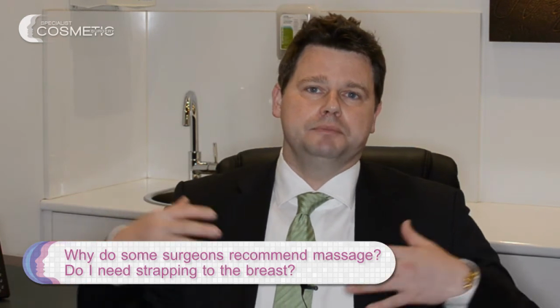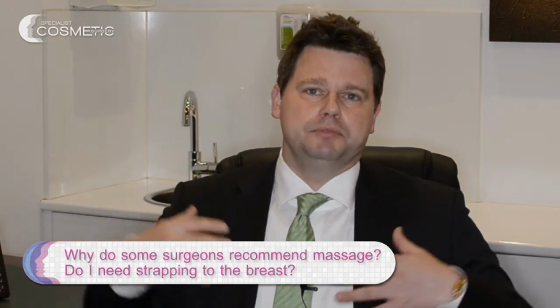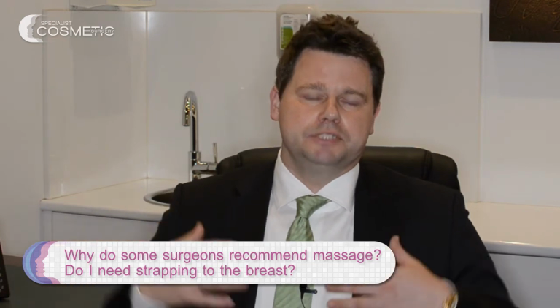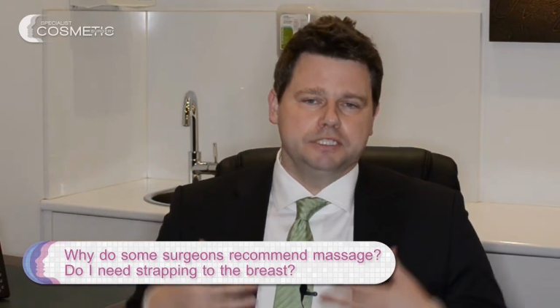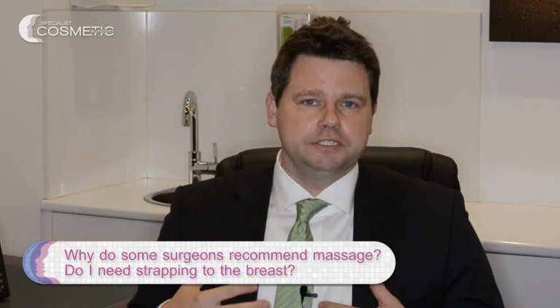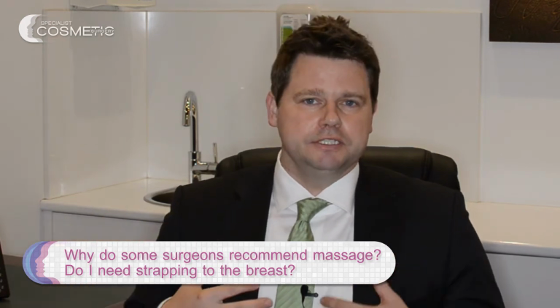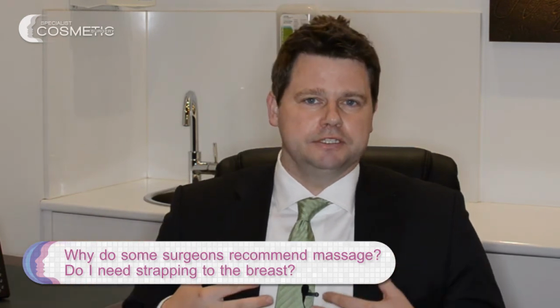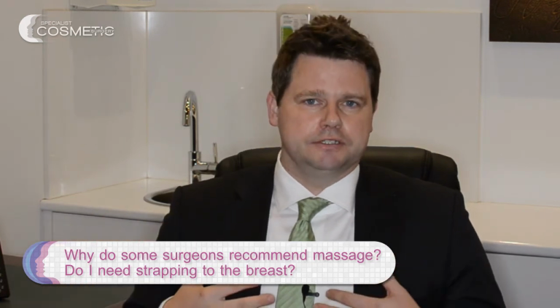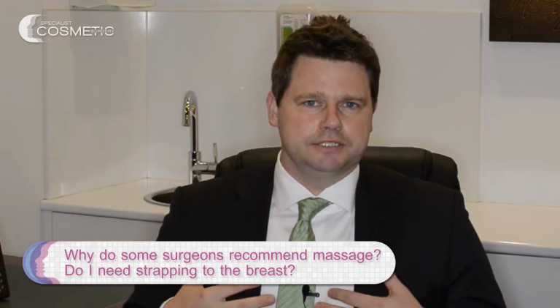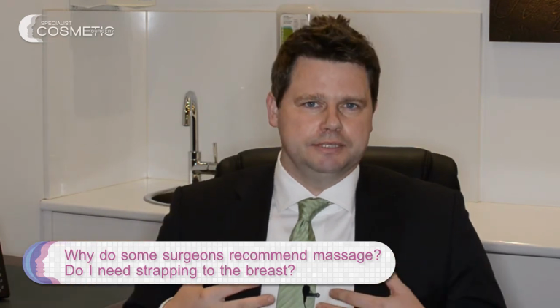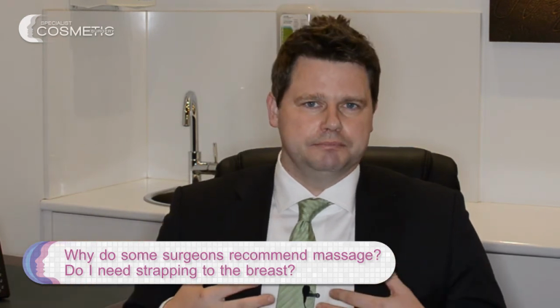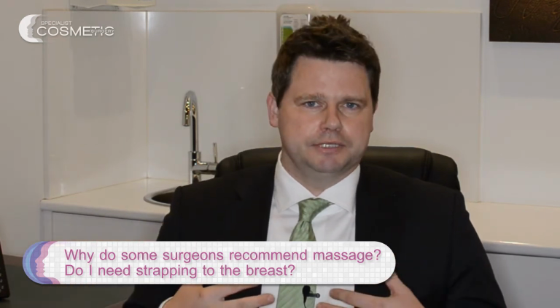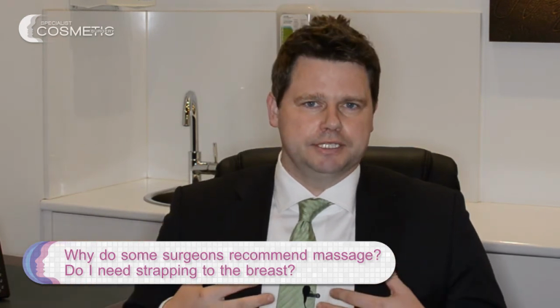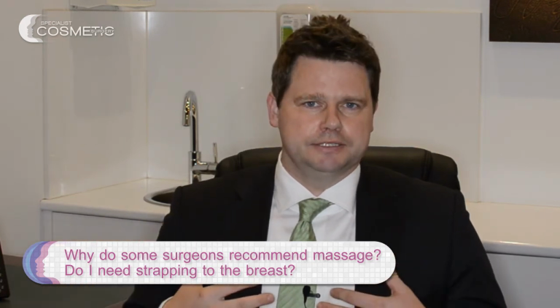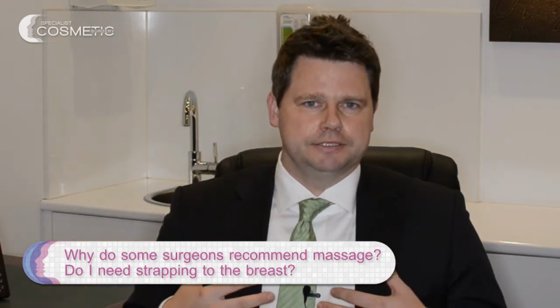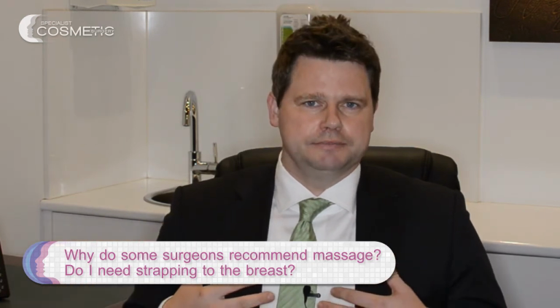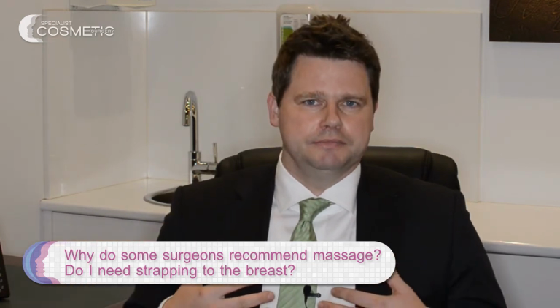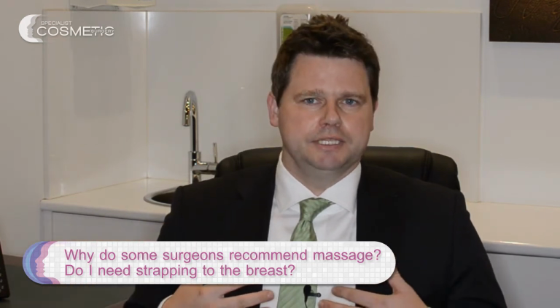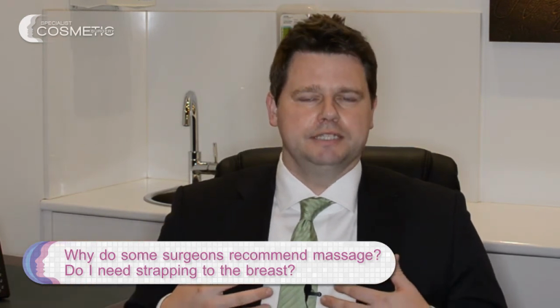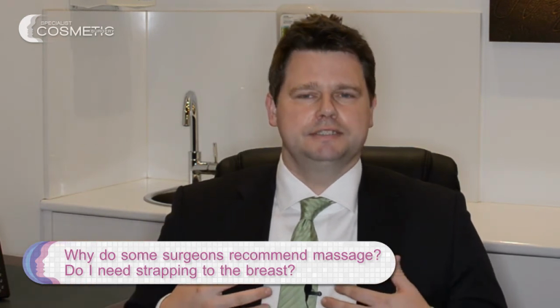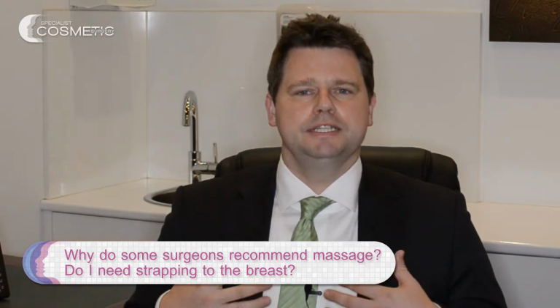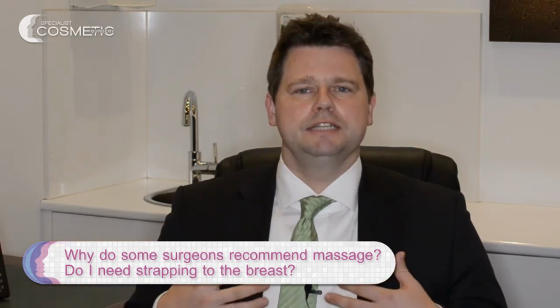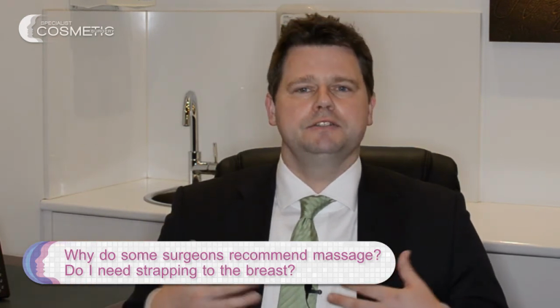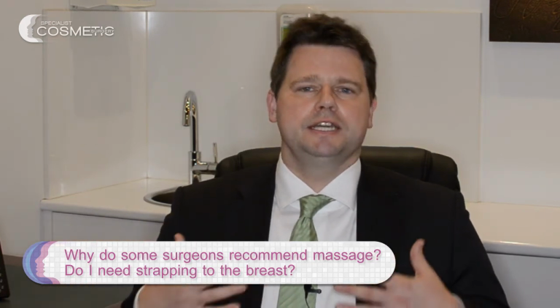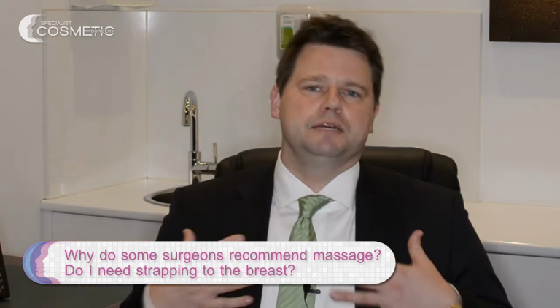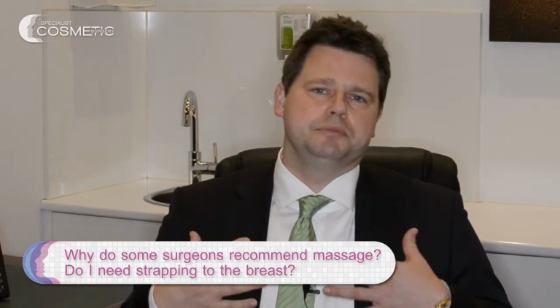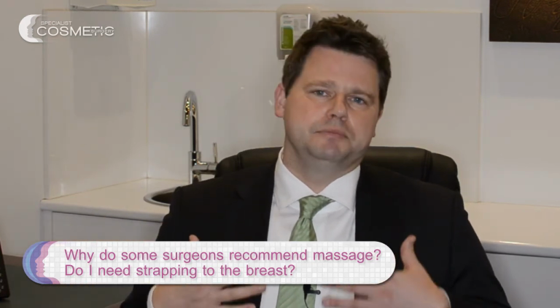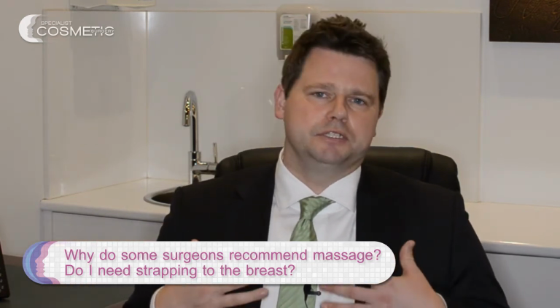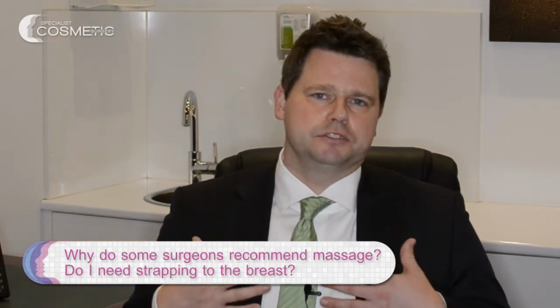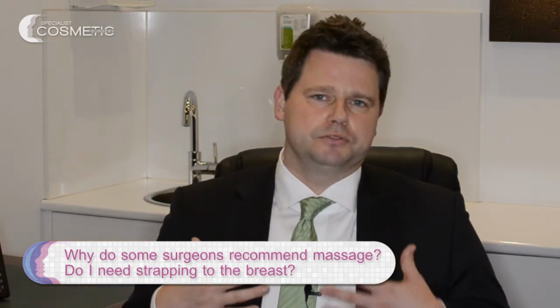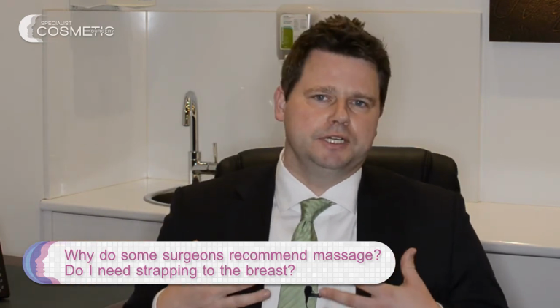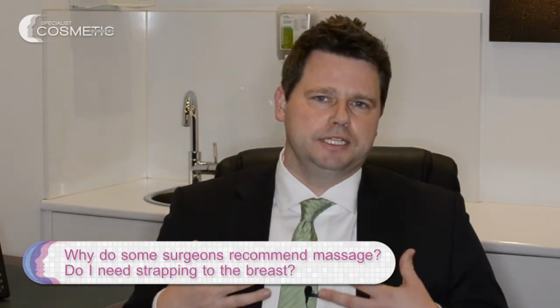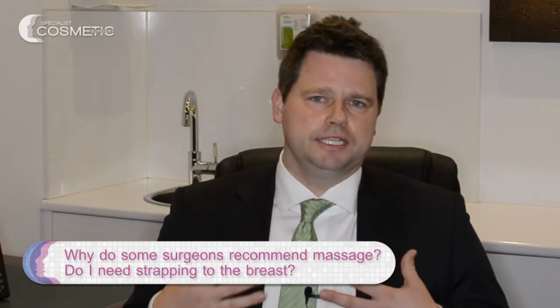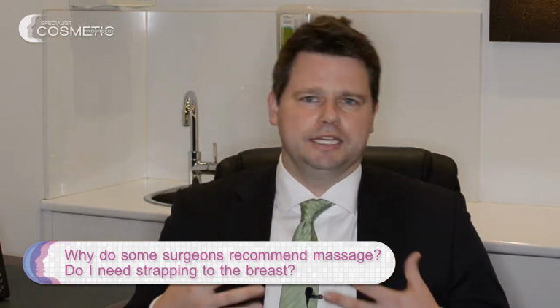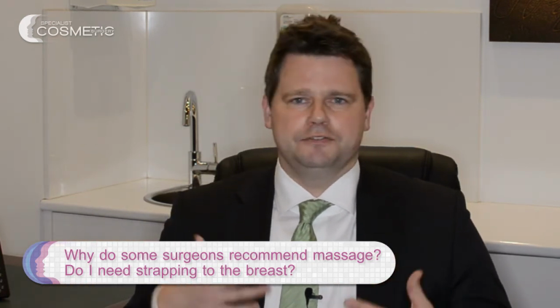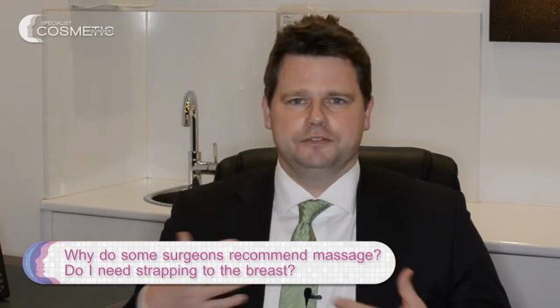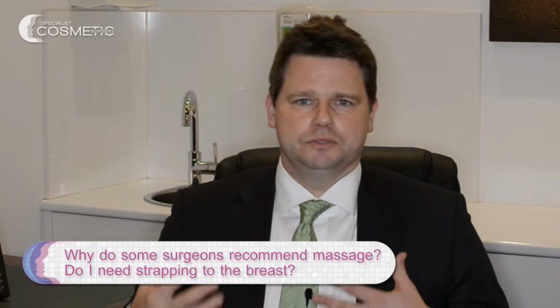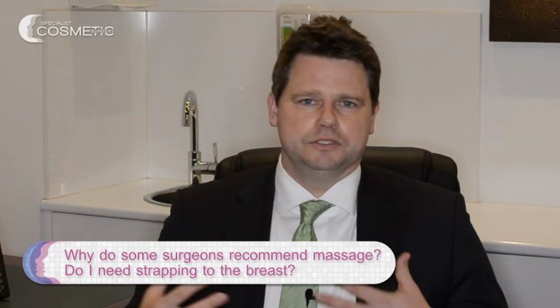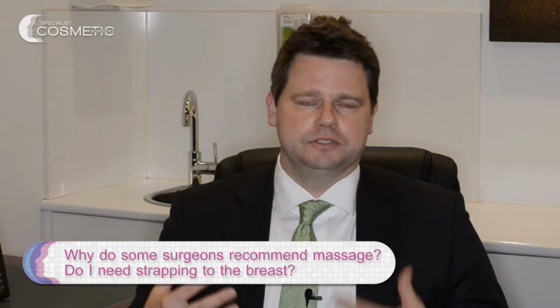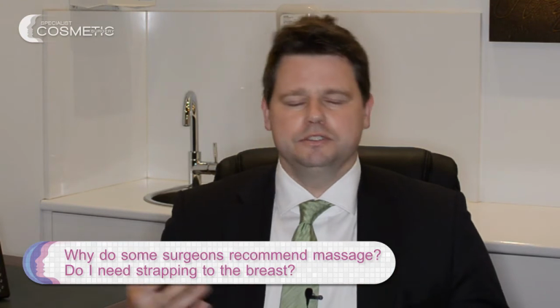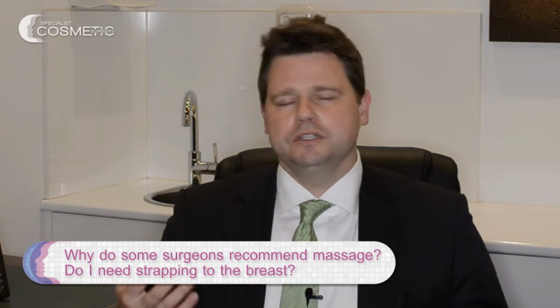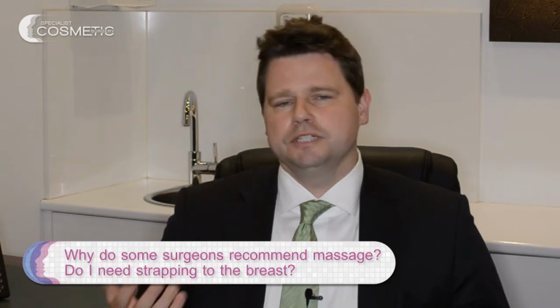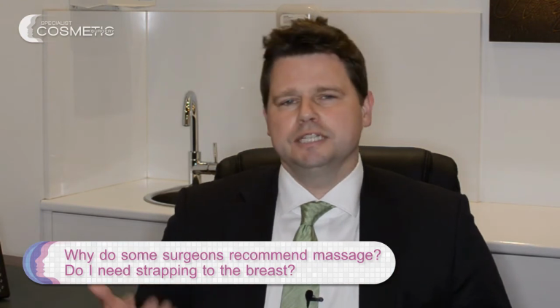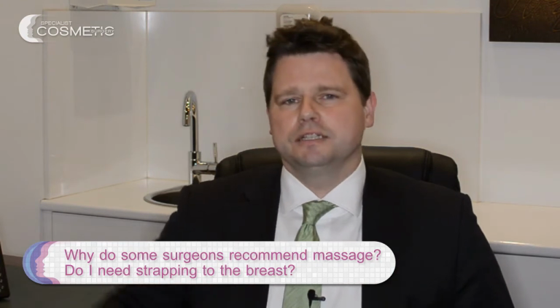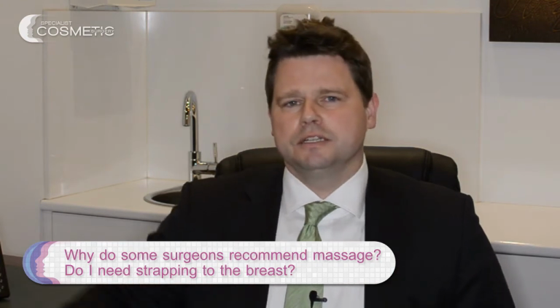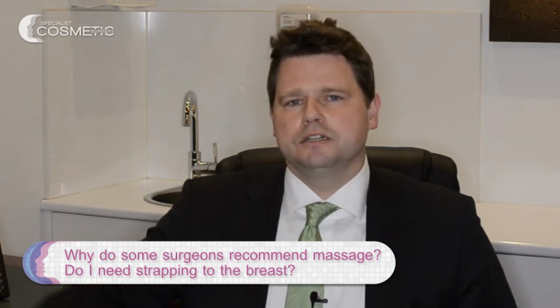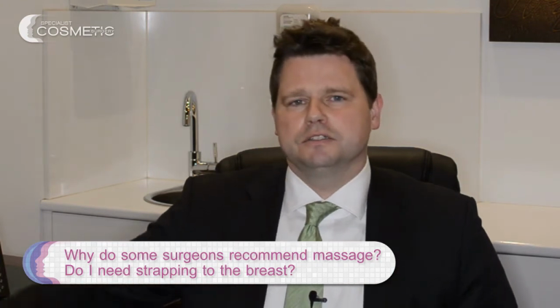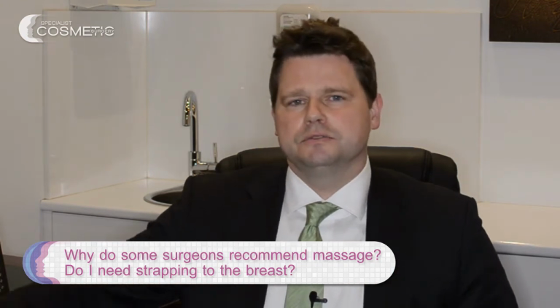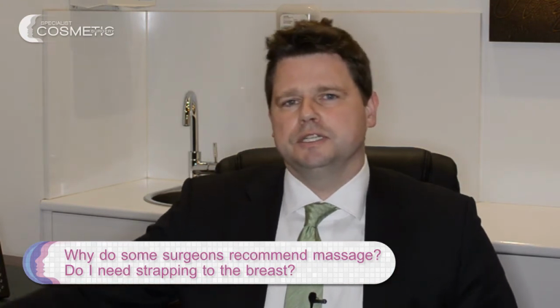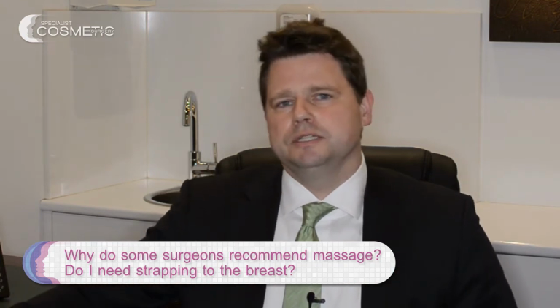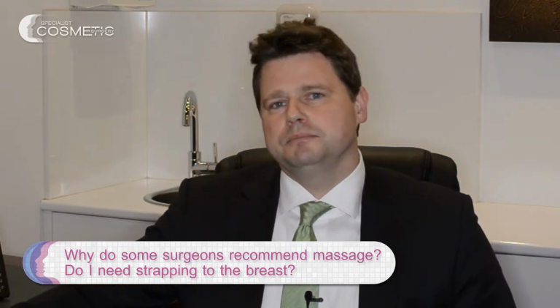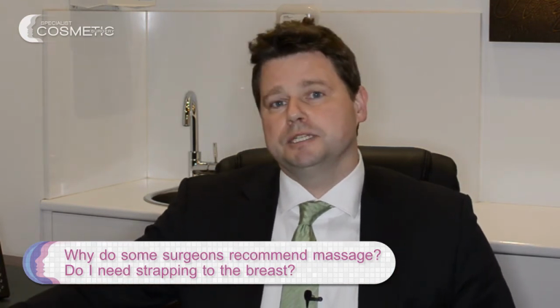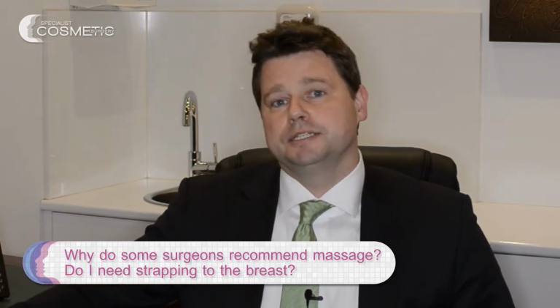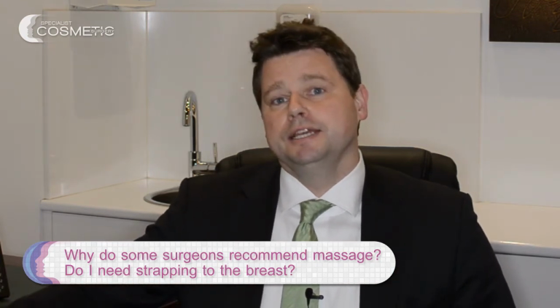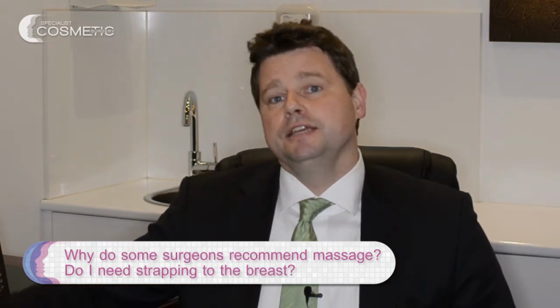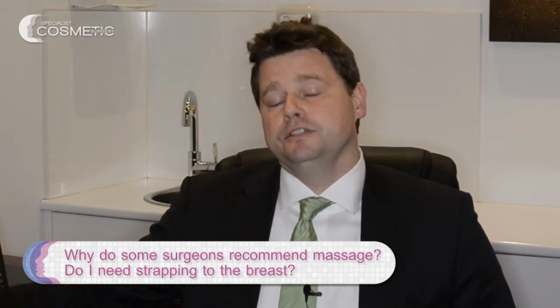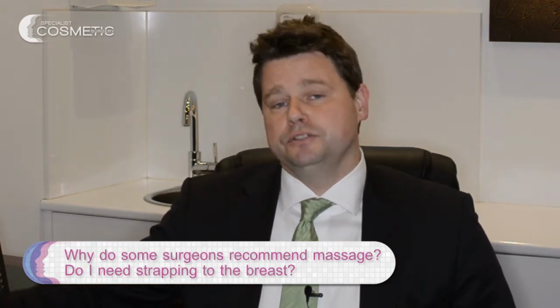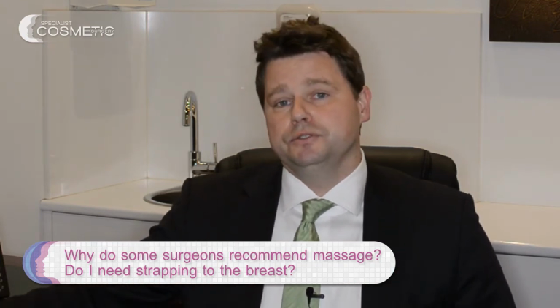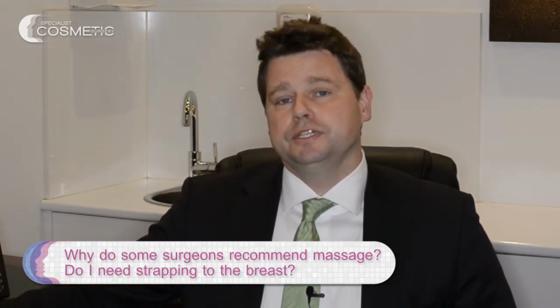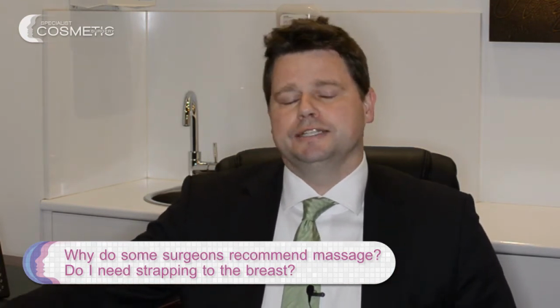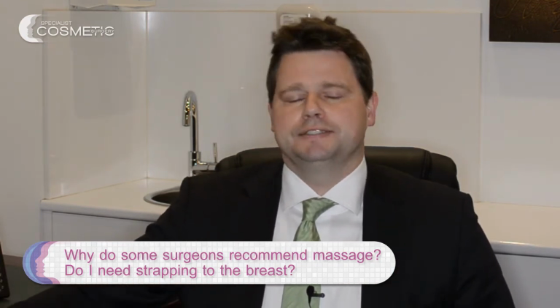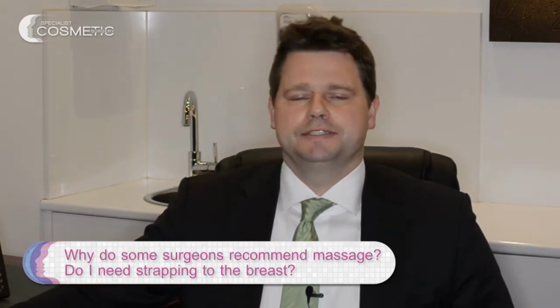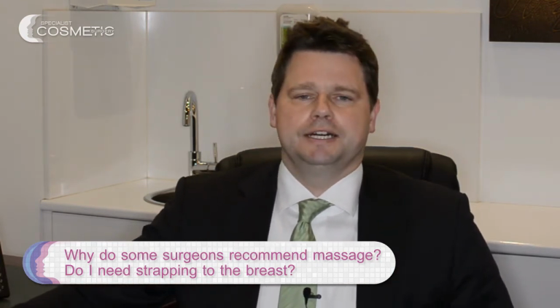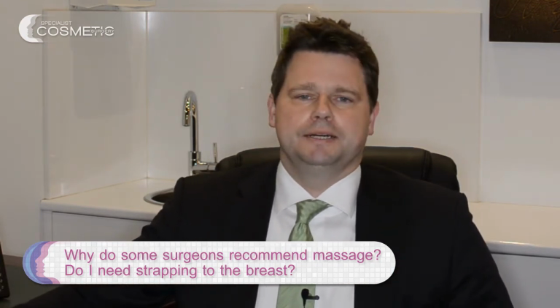With polyurethane, you just need a support bra. The support bra isn't really there to help with implant positioning — it's there to help manage a bit of swelling afterwards. You don't get a lot of swelling, but you do get some.